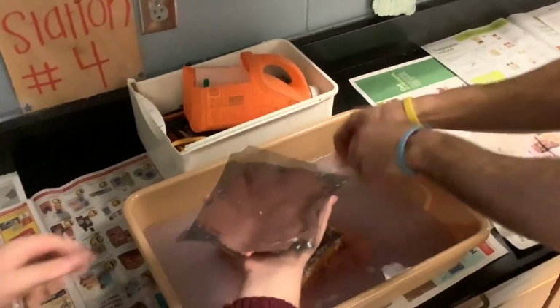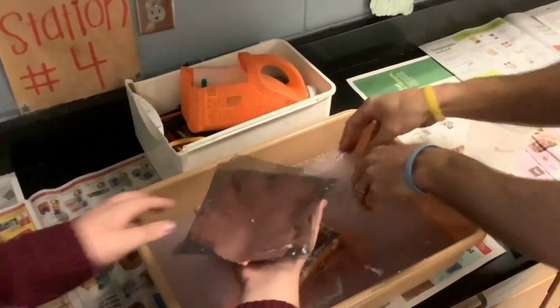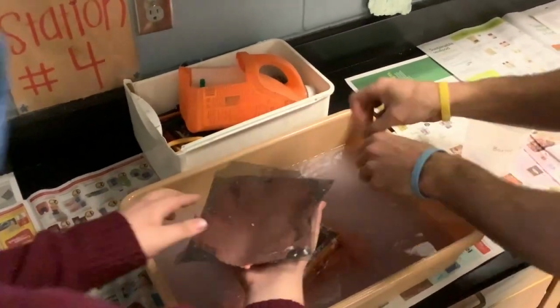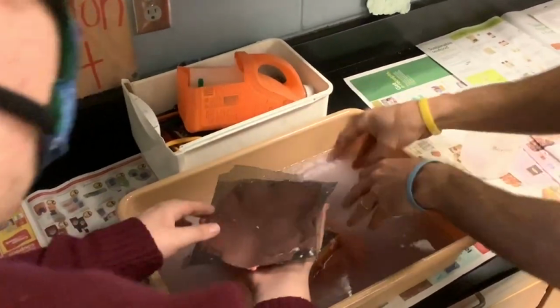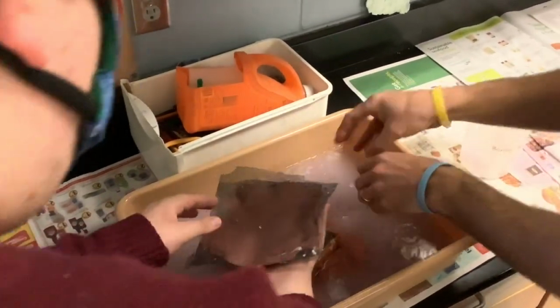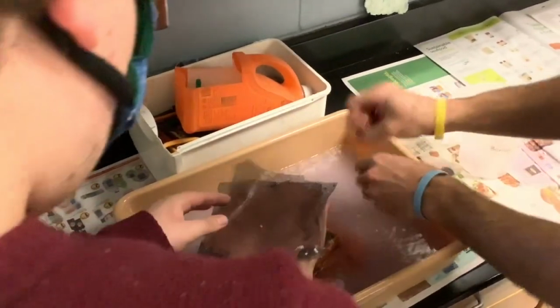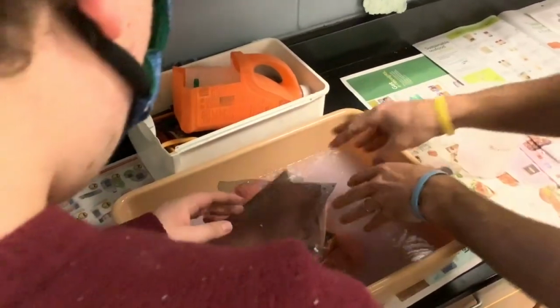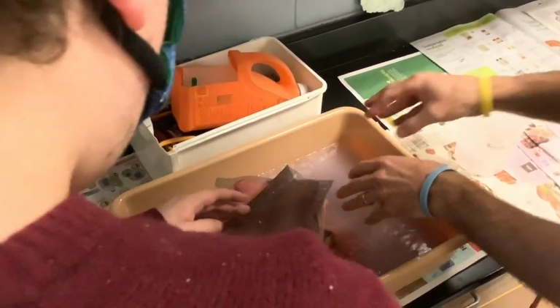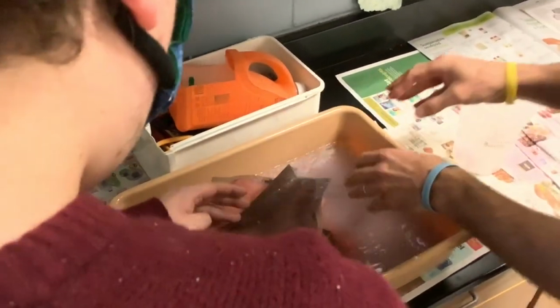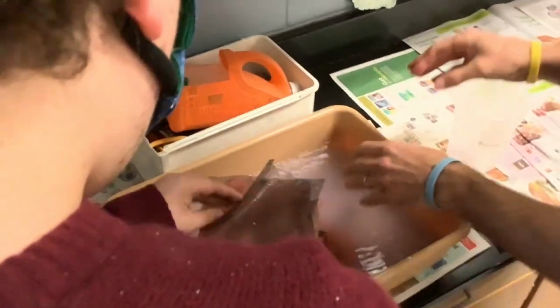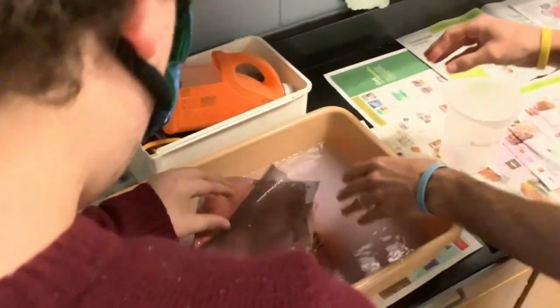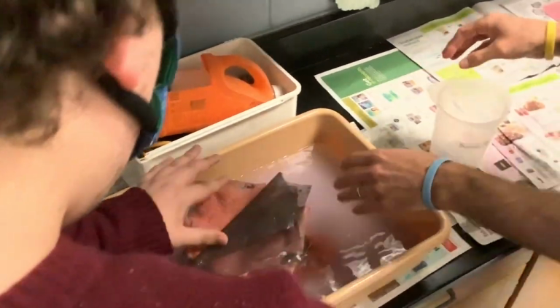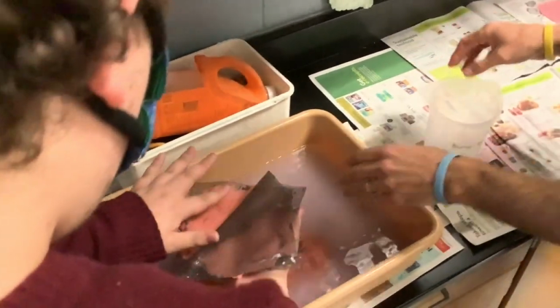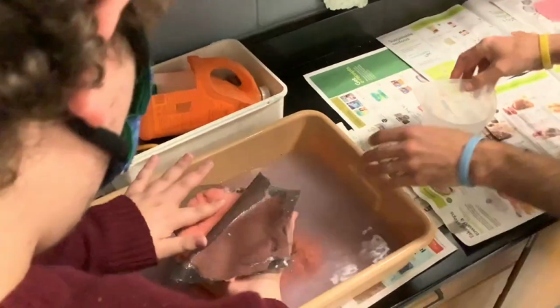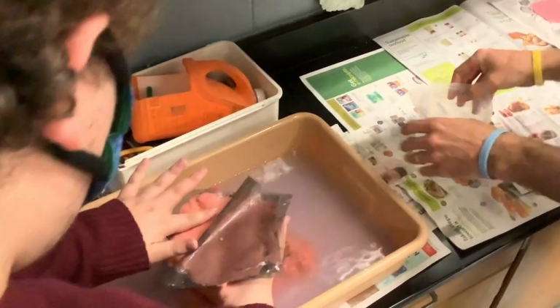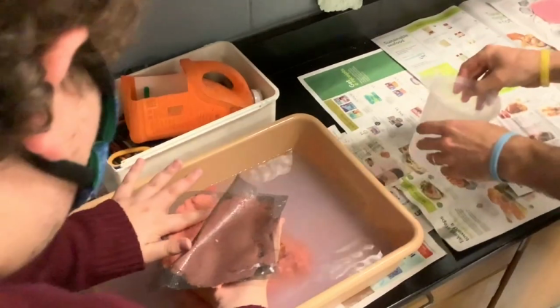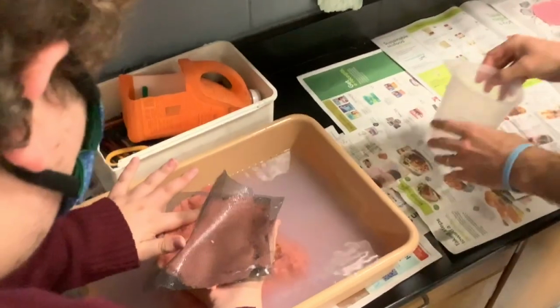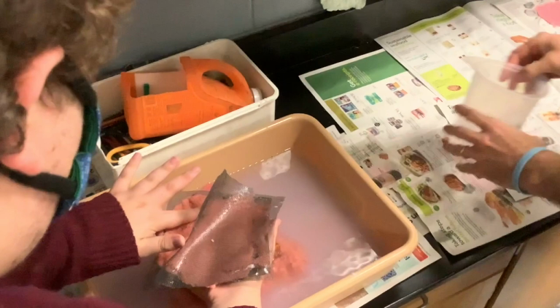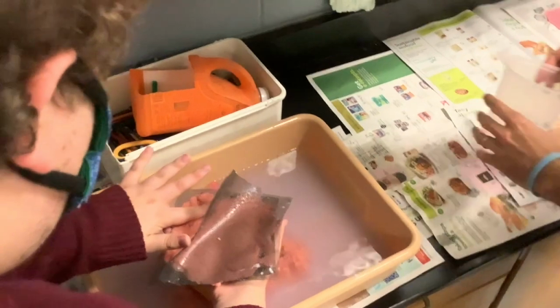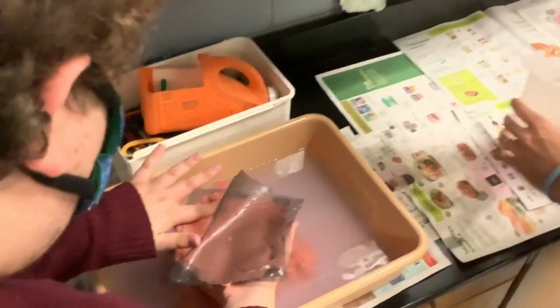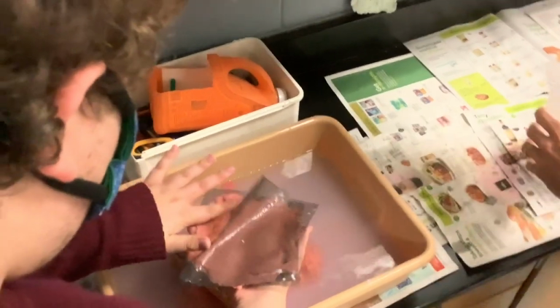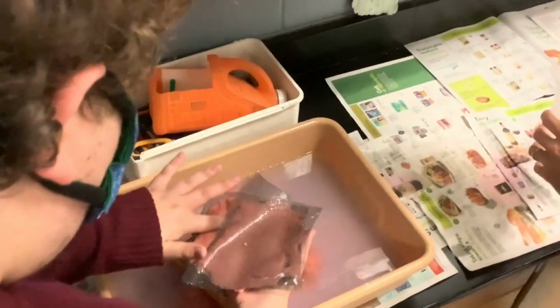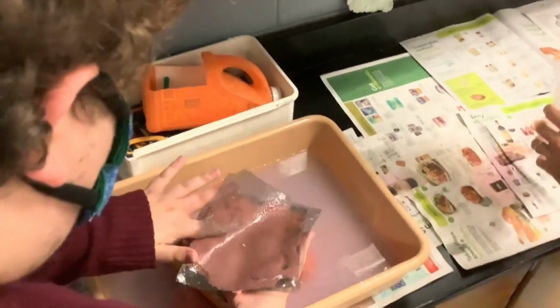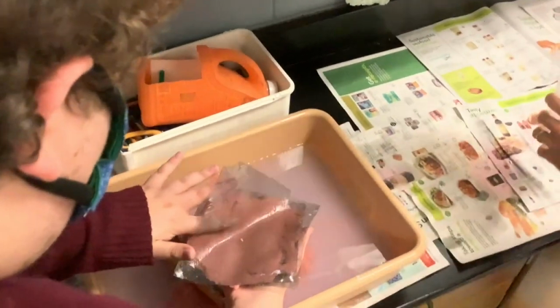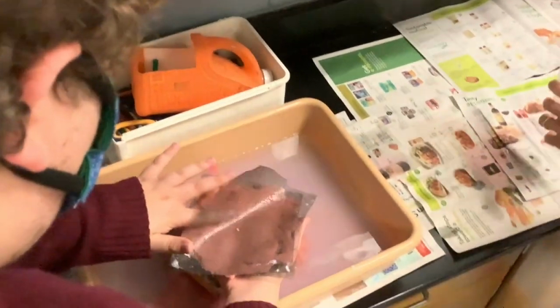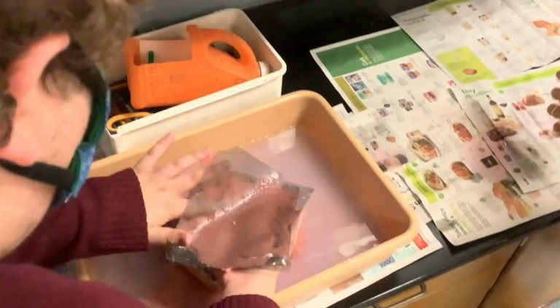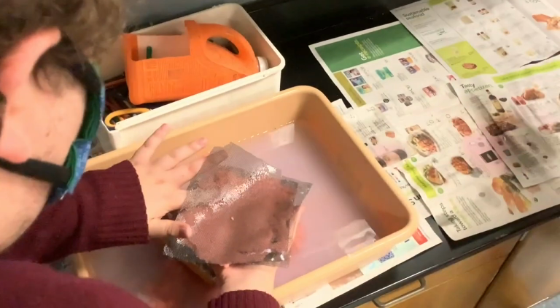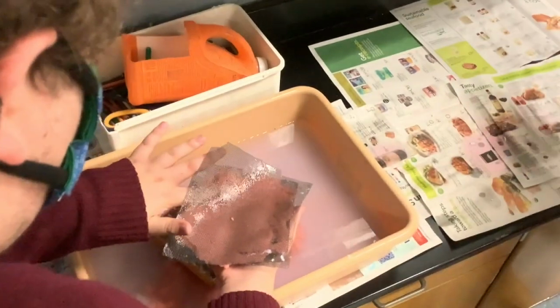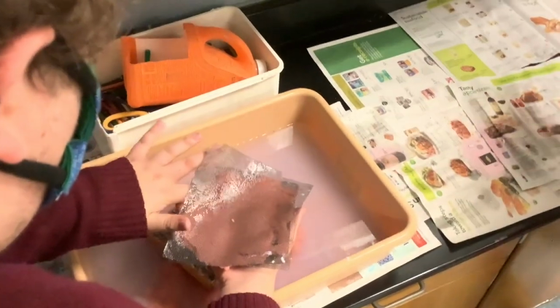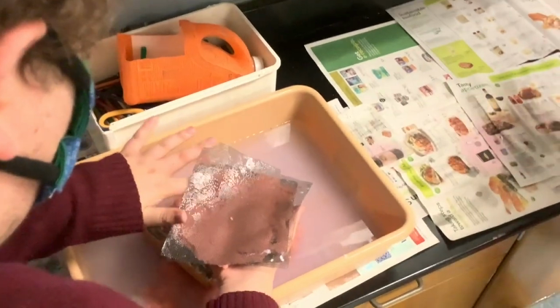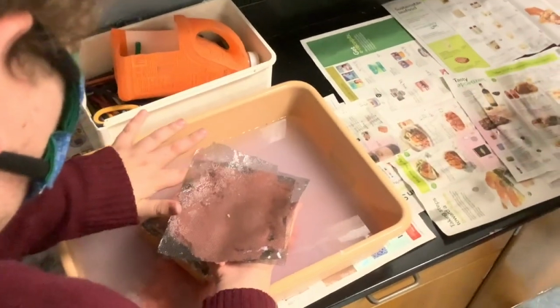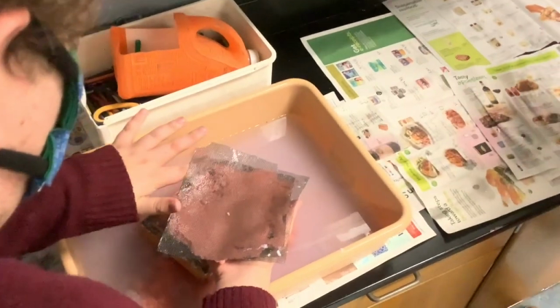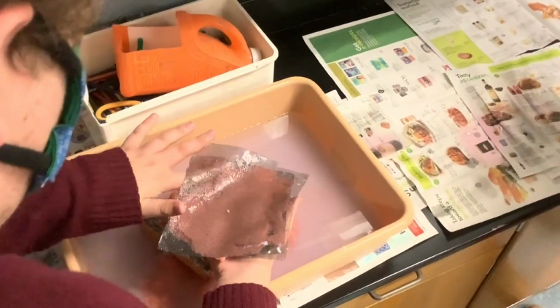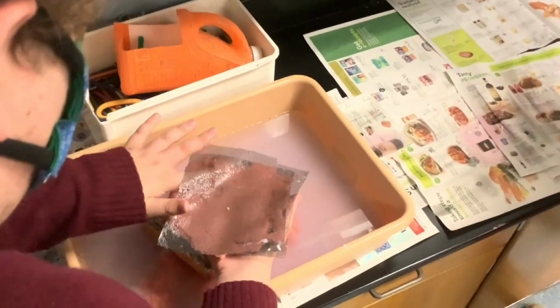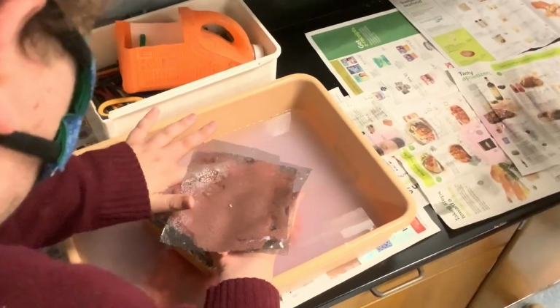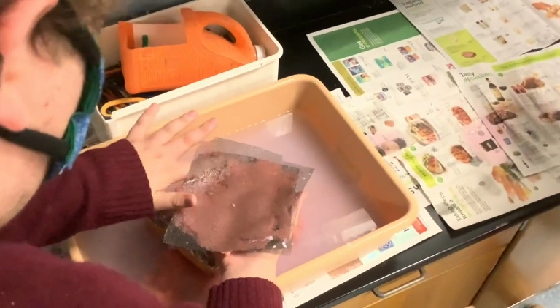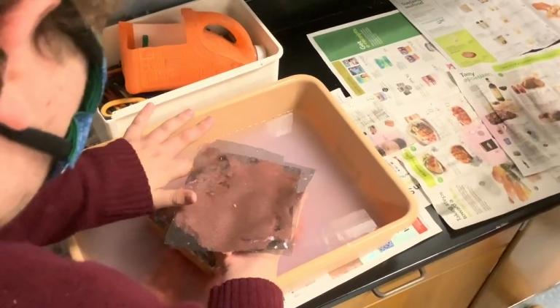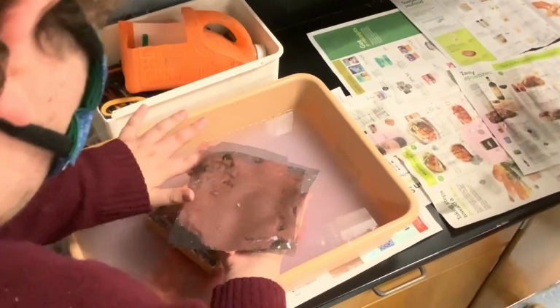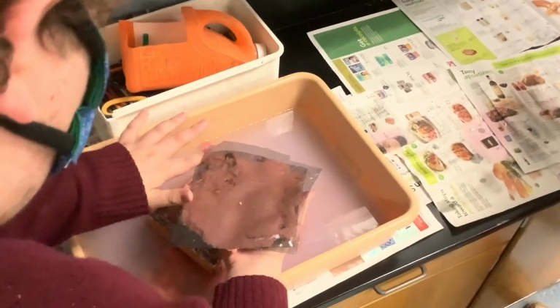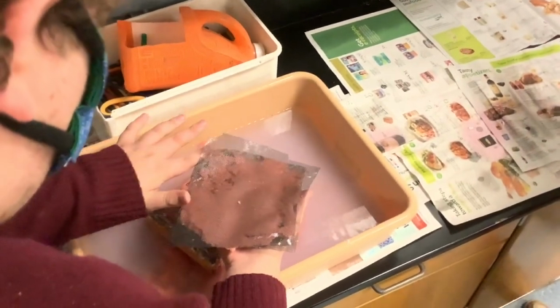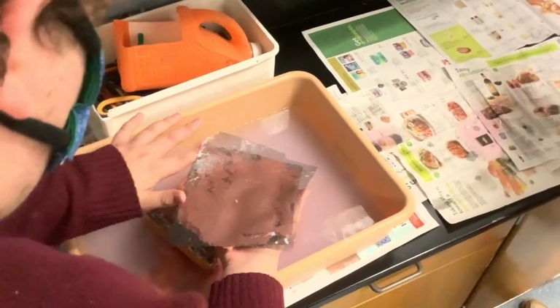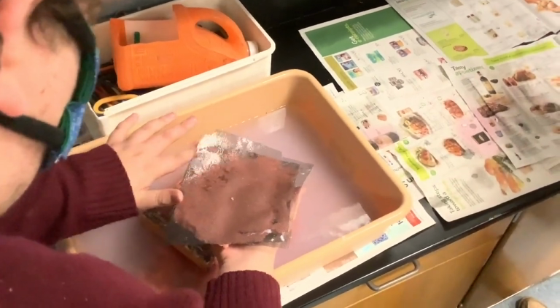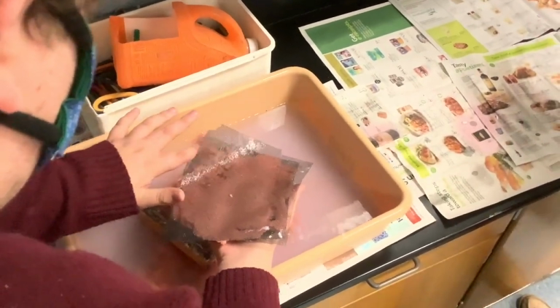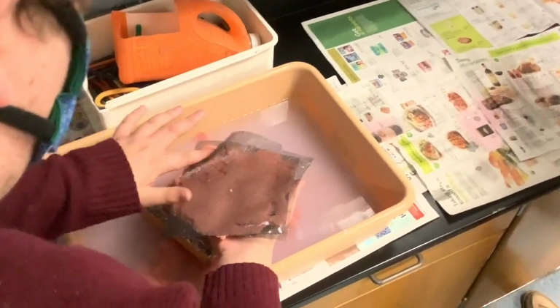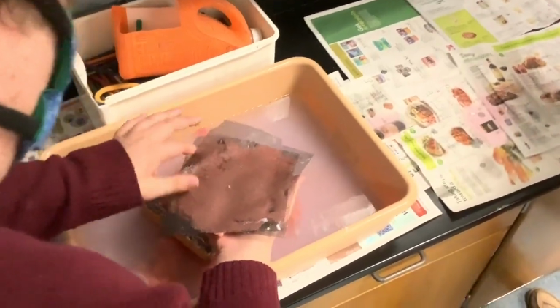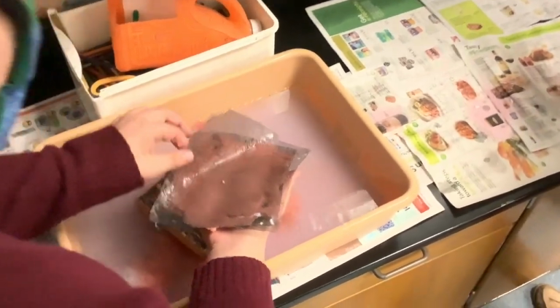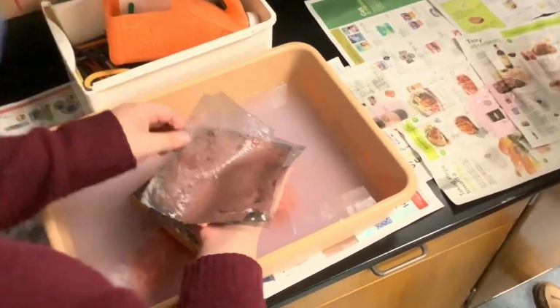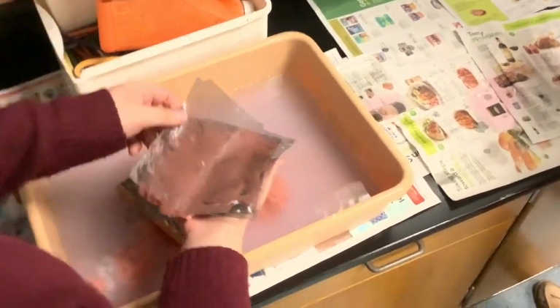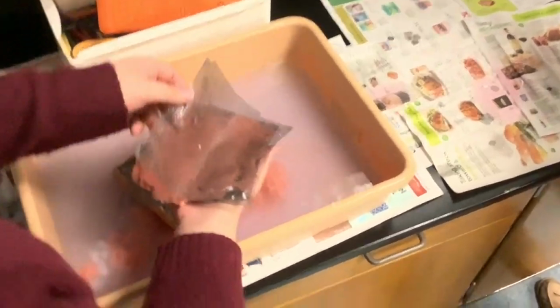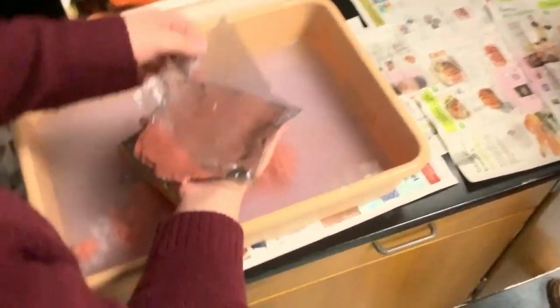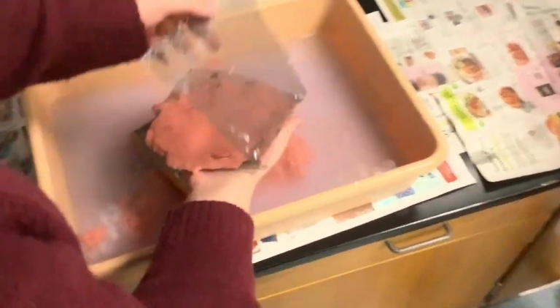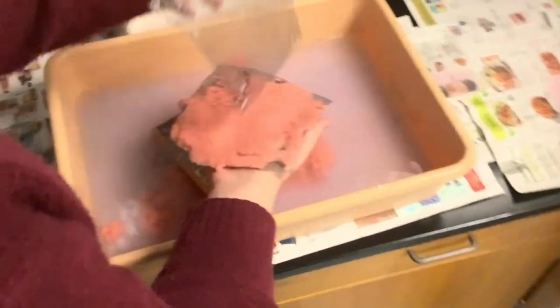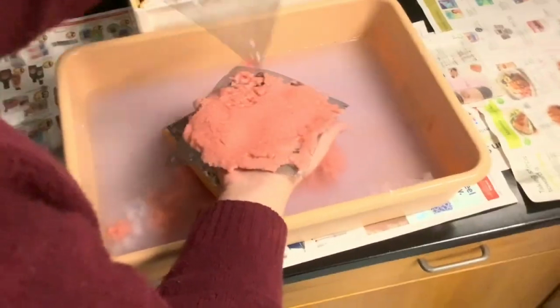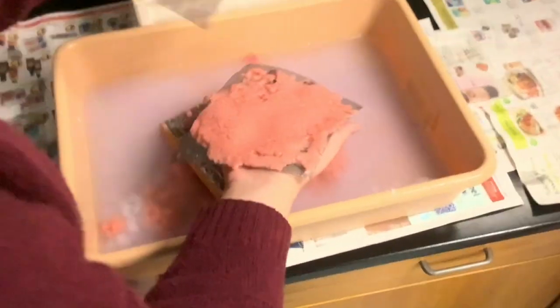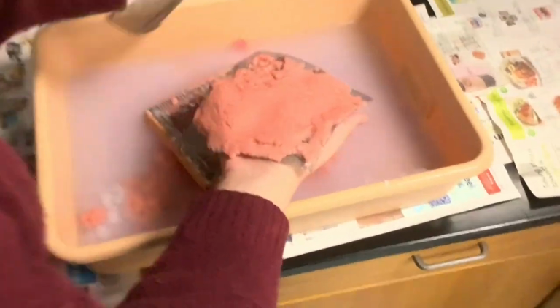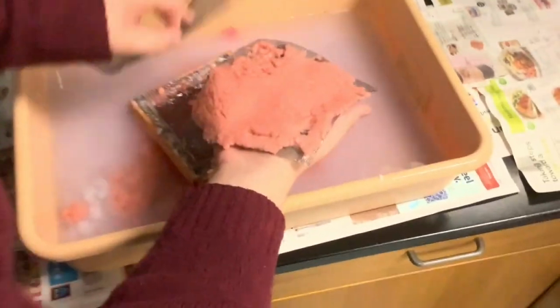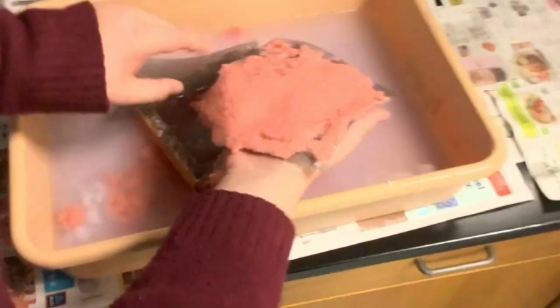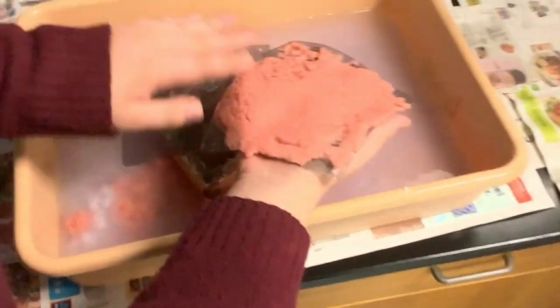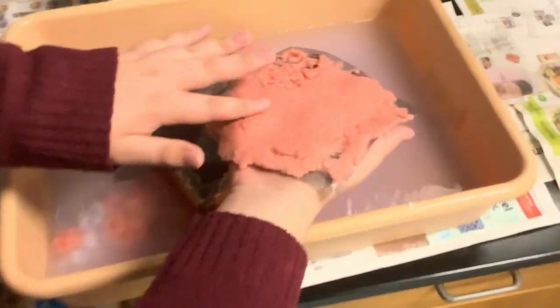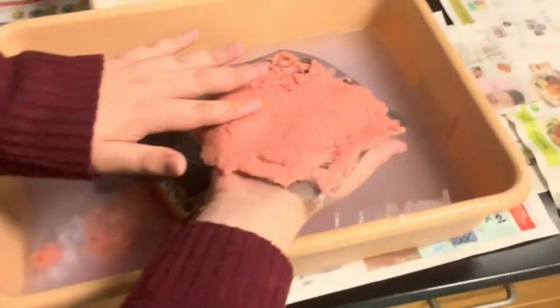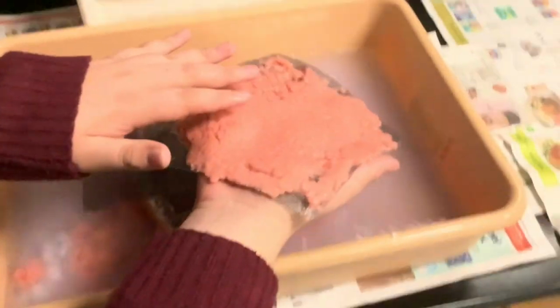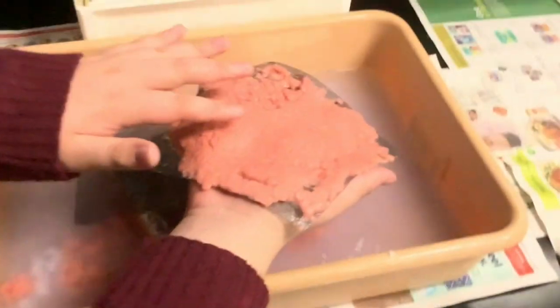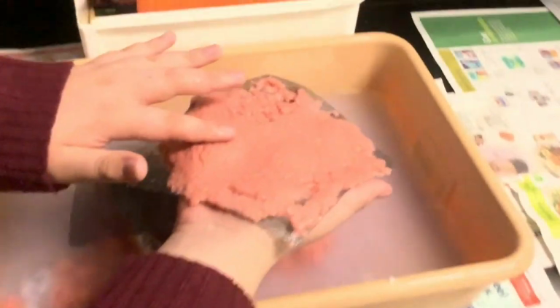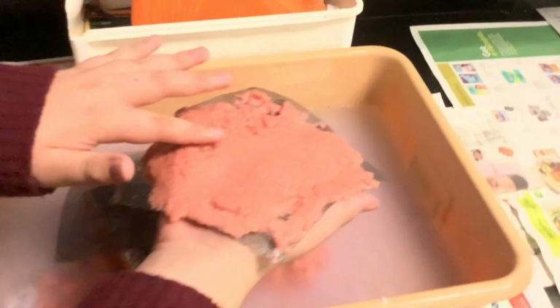Start squeezing. Yeah, you just squeeze as much water as you can out. Make sure you write your name on it.